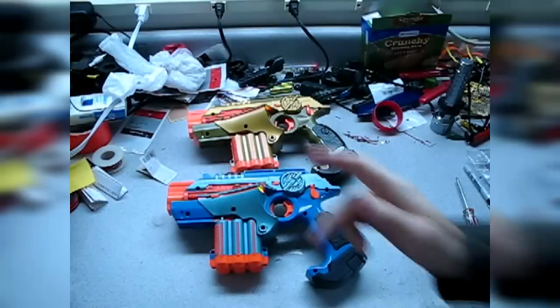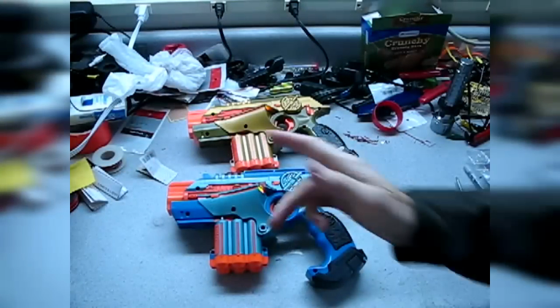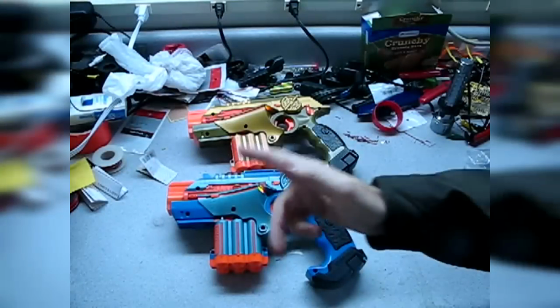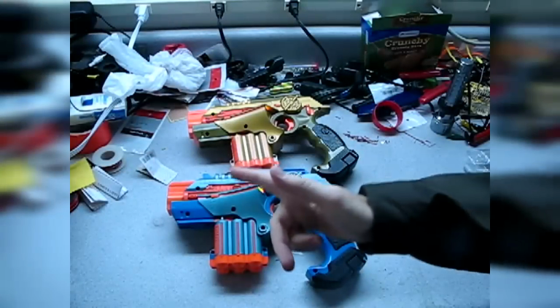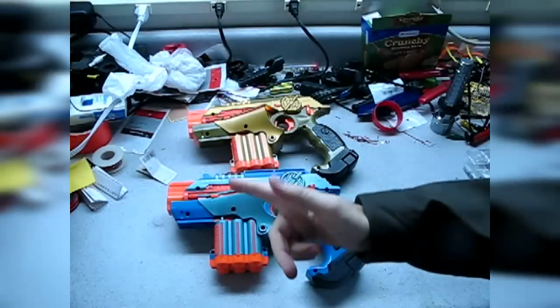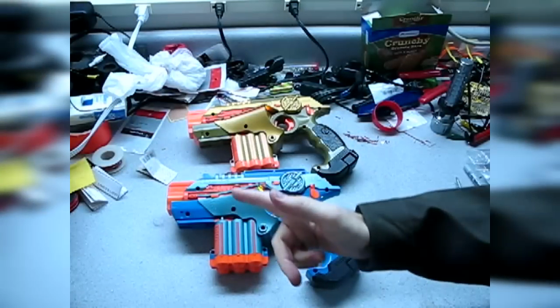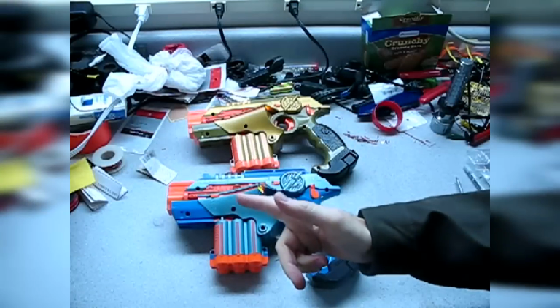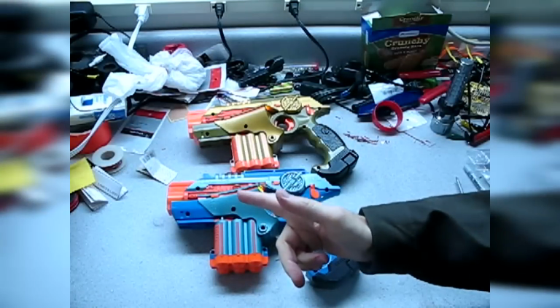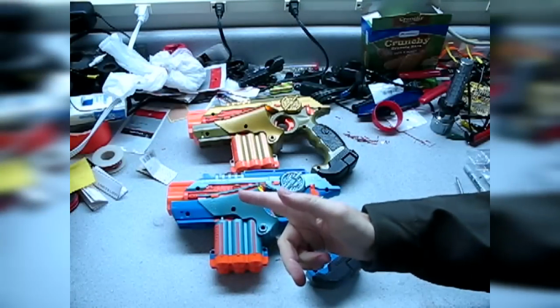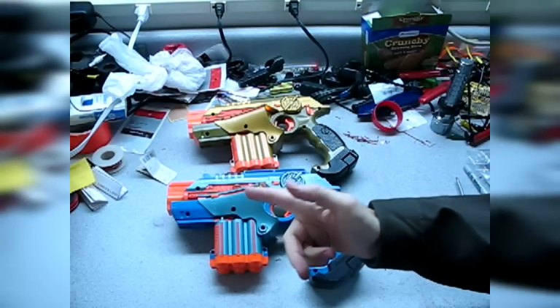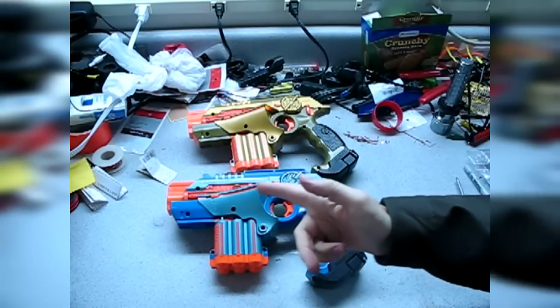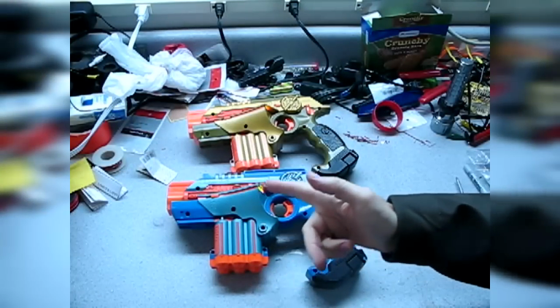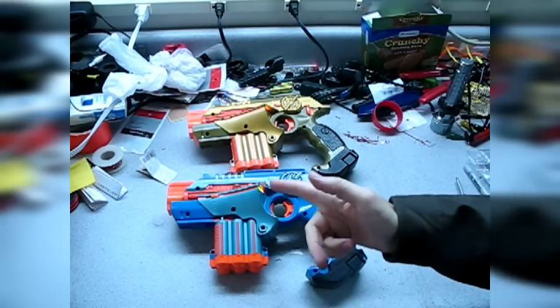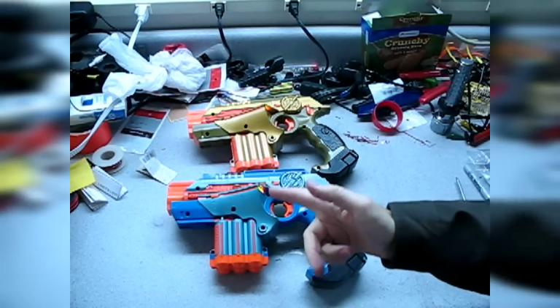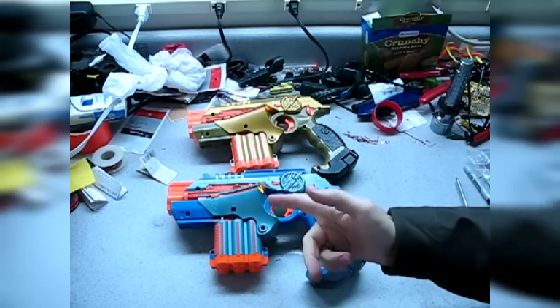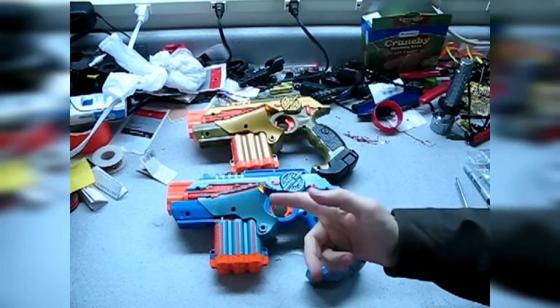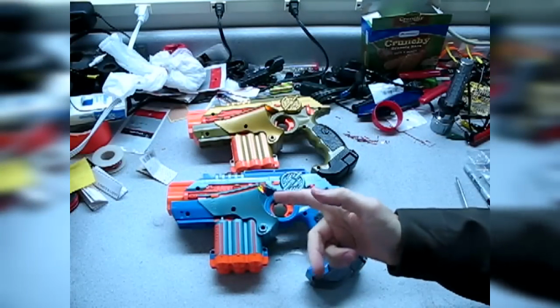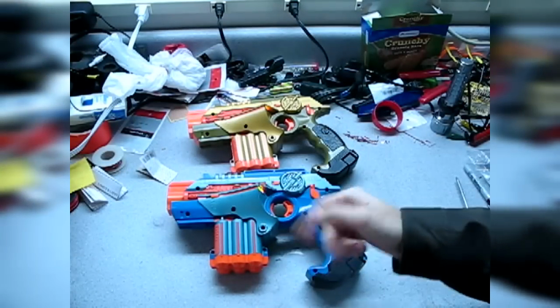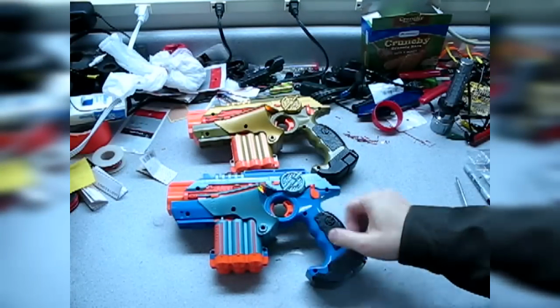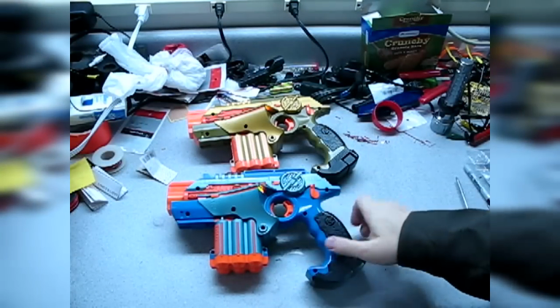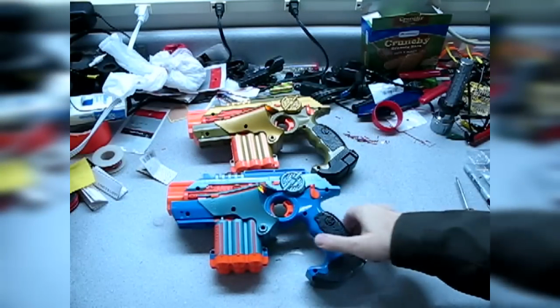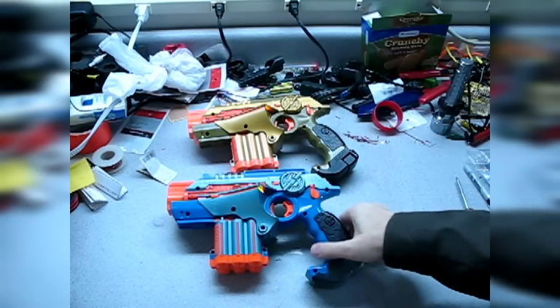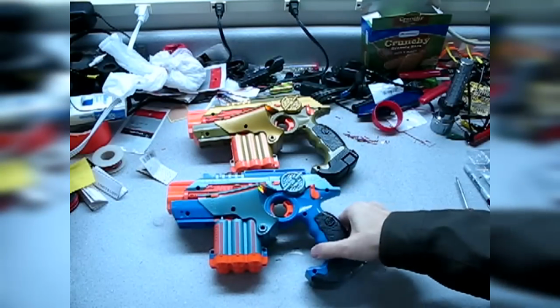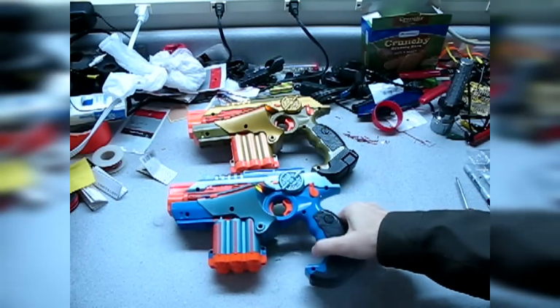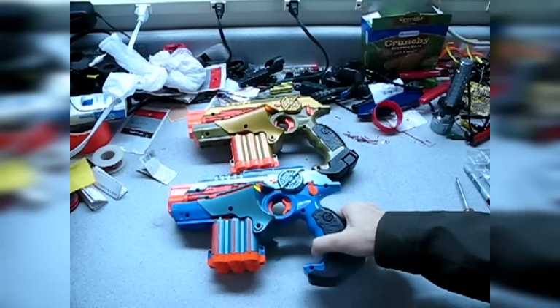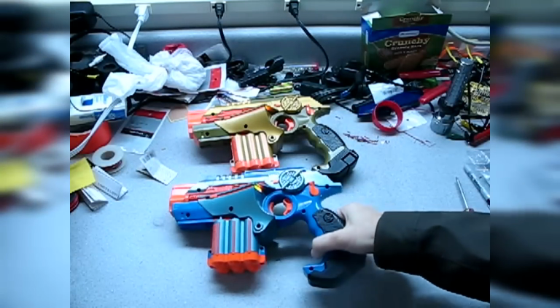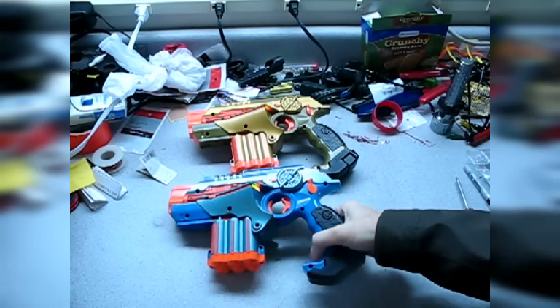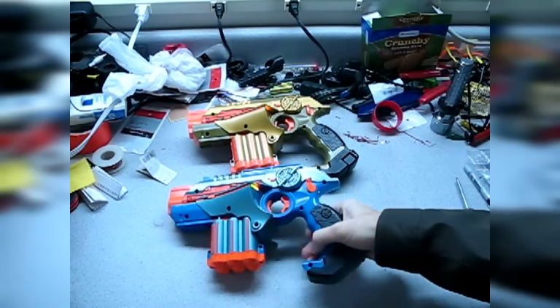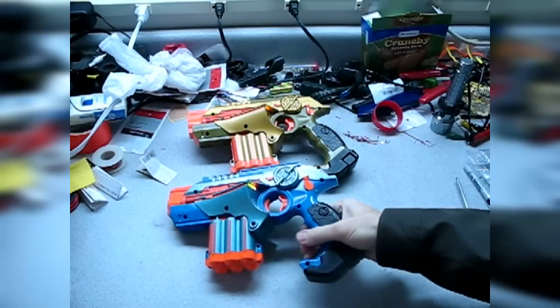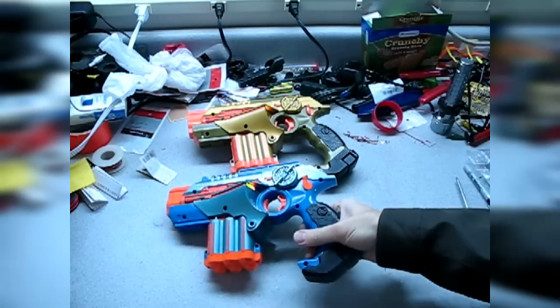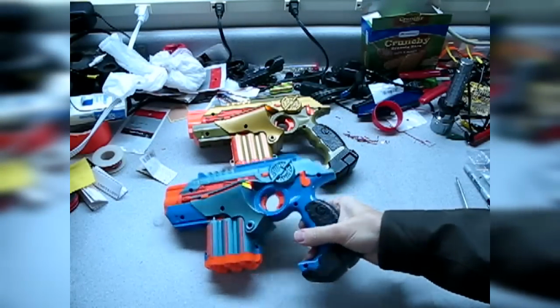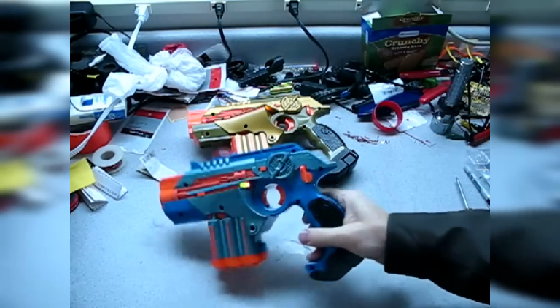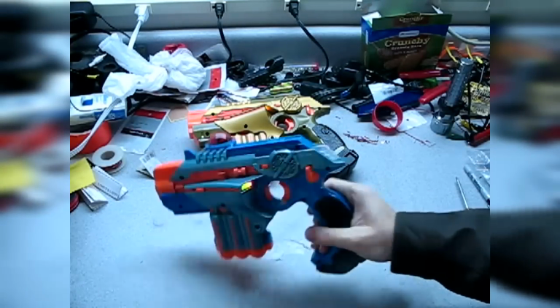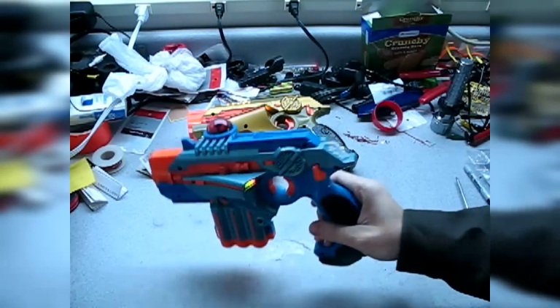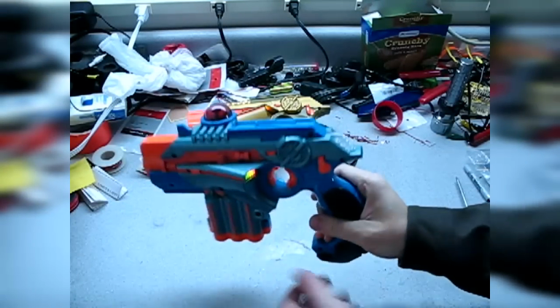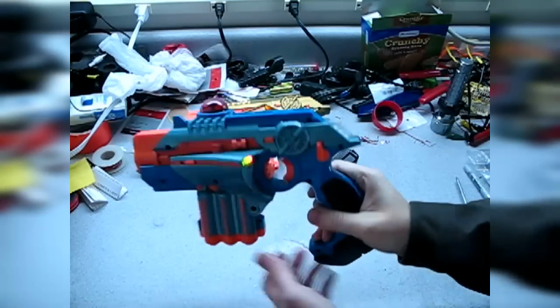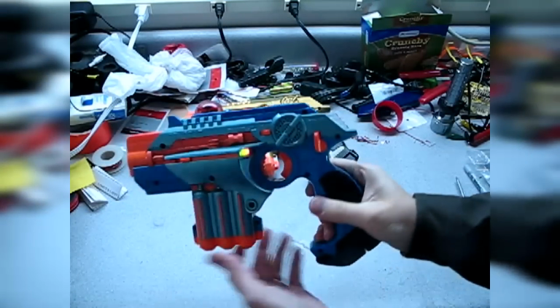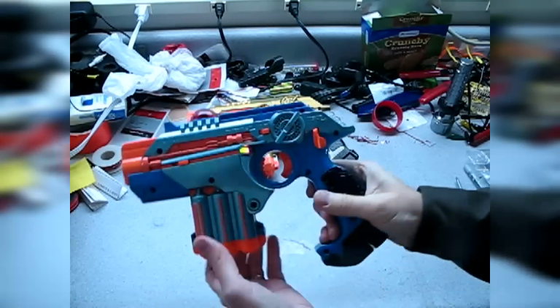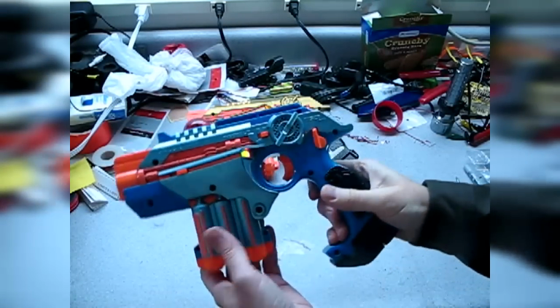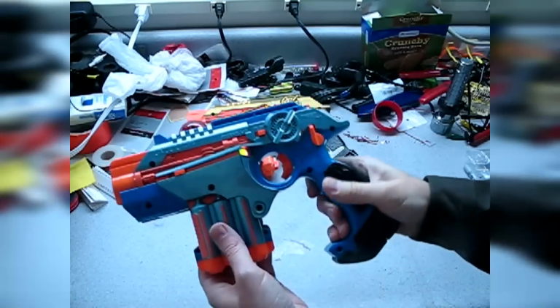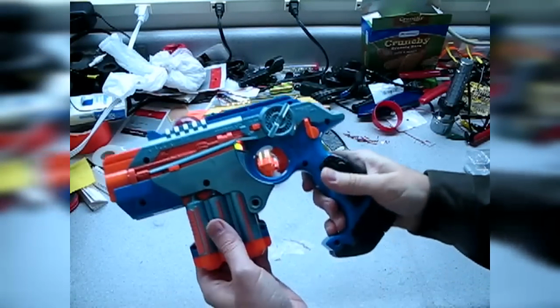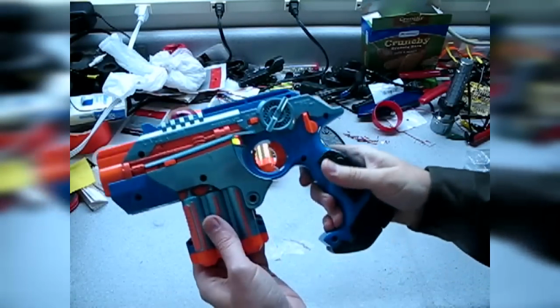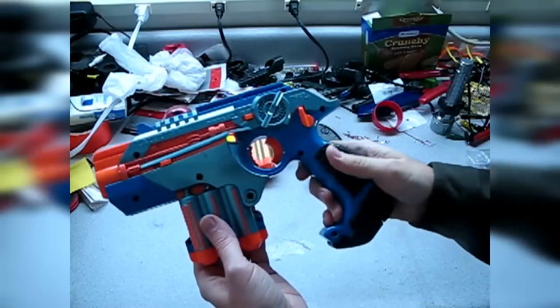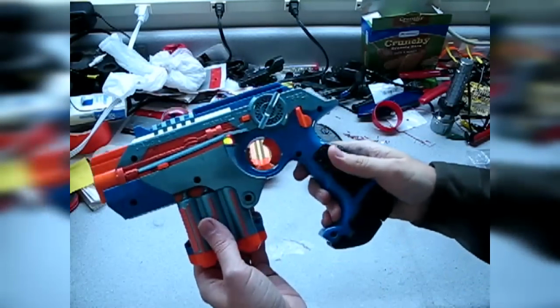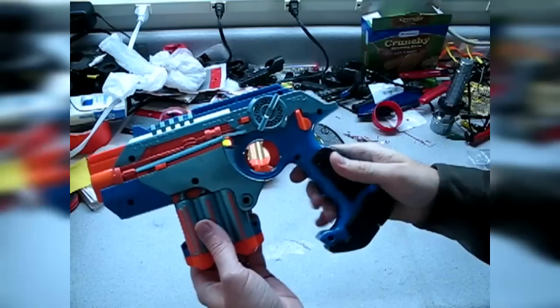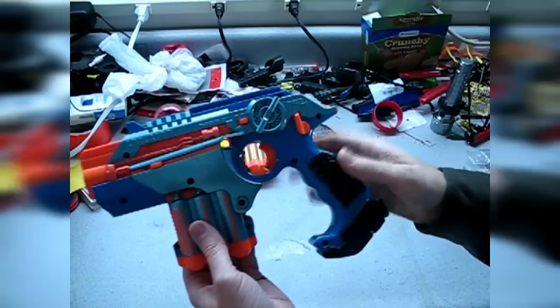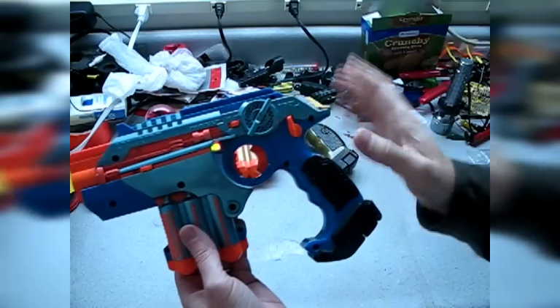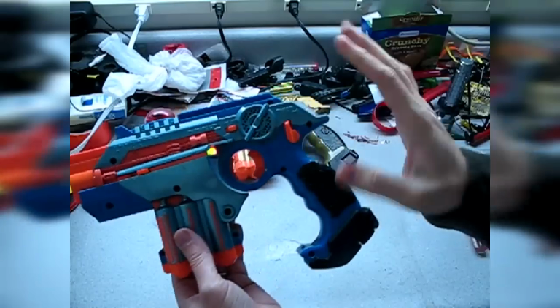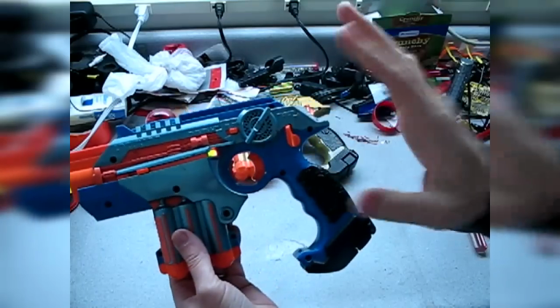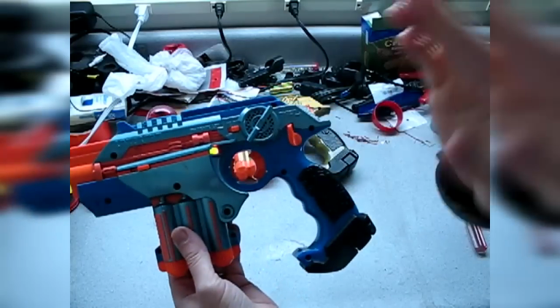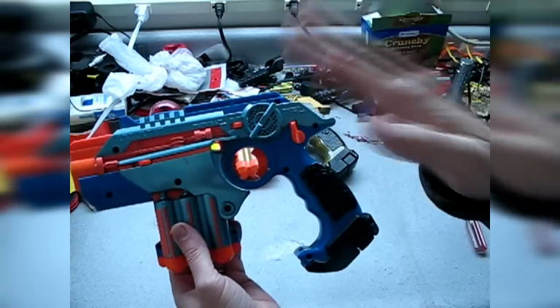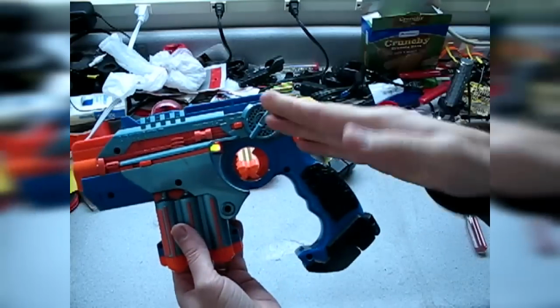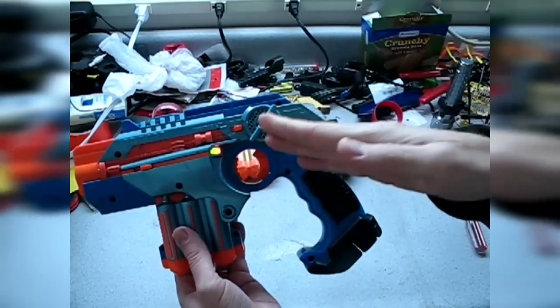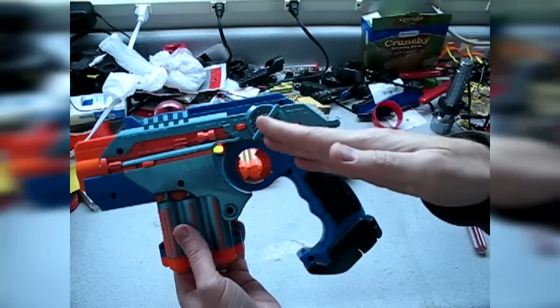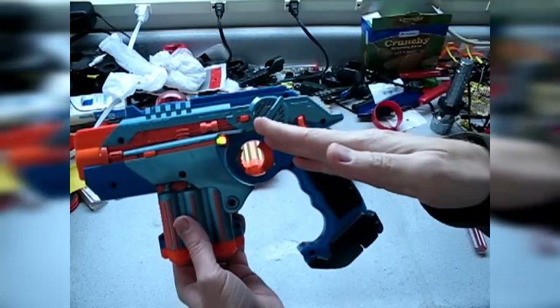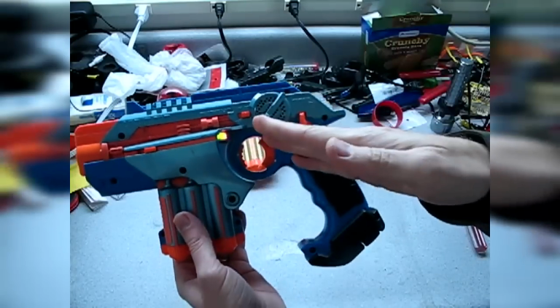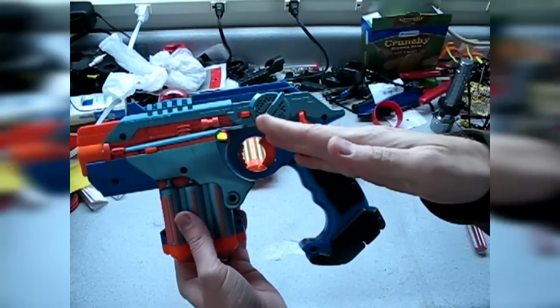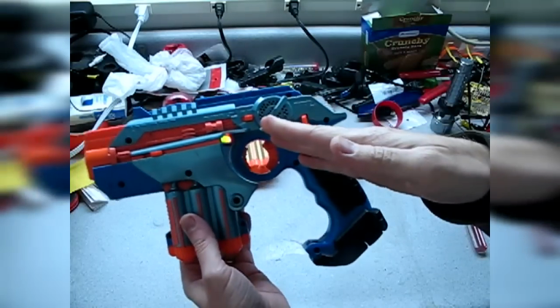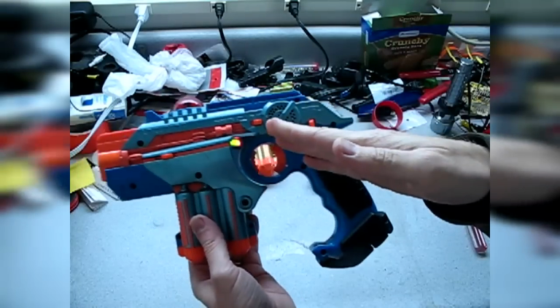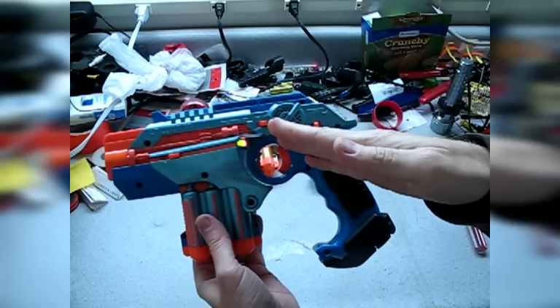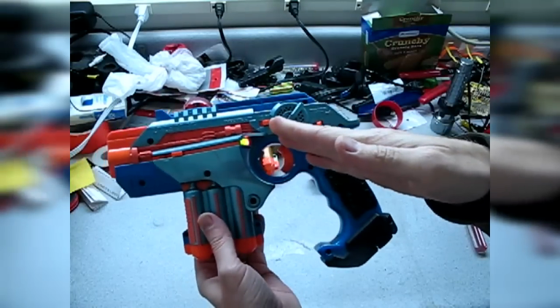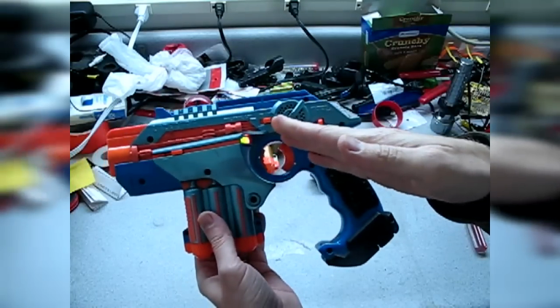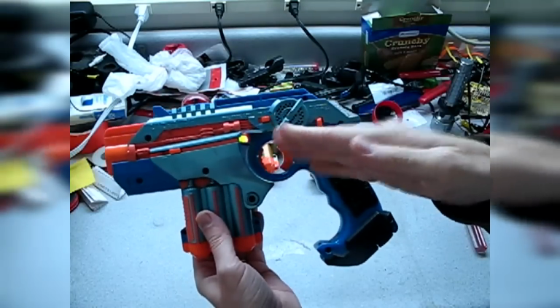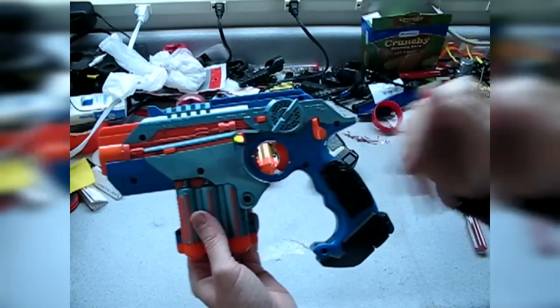Hello everyone, Max Windjammer here, and I want to do a mod real quick about something with the new LTX gear.